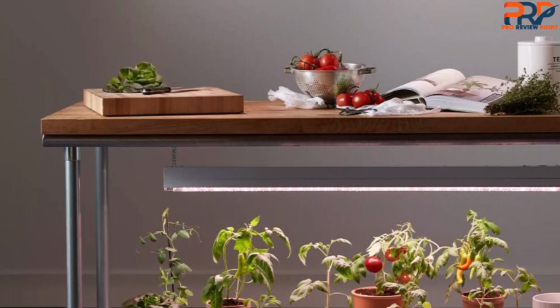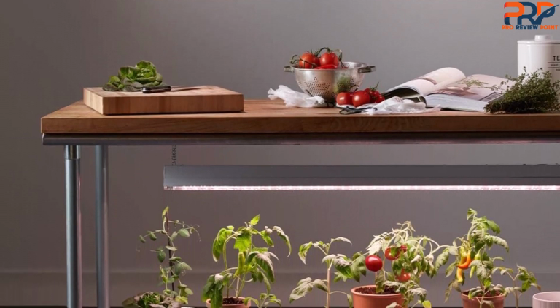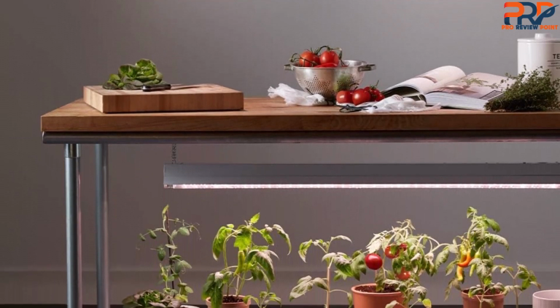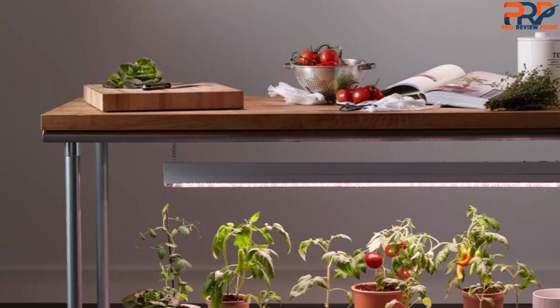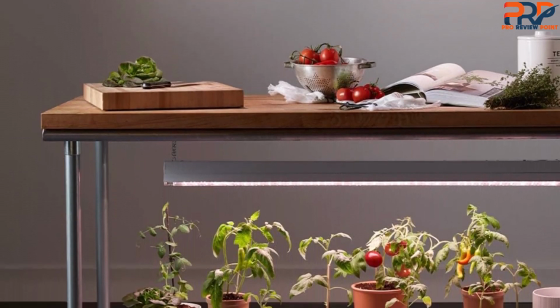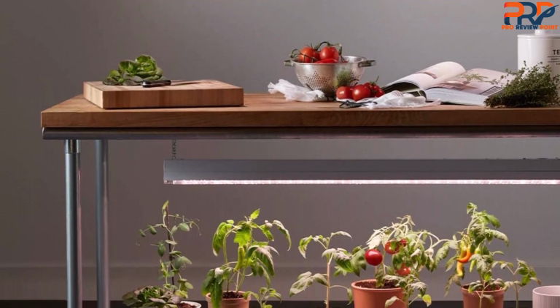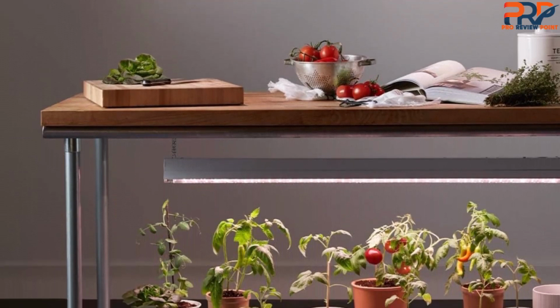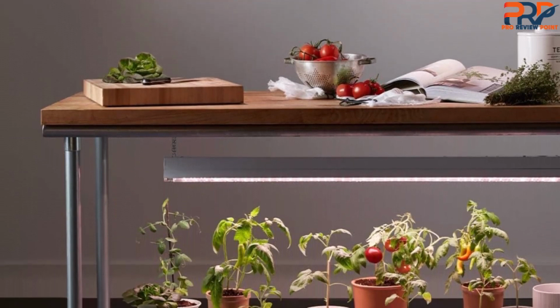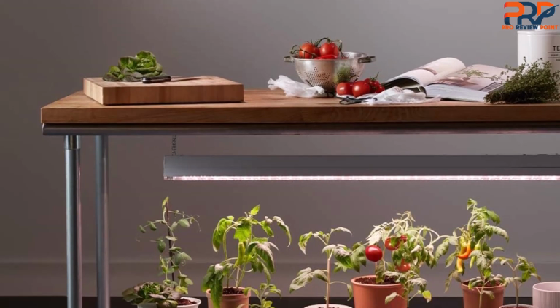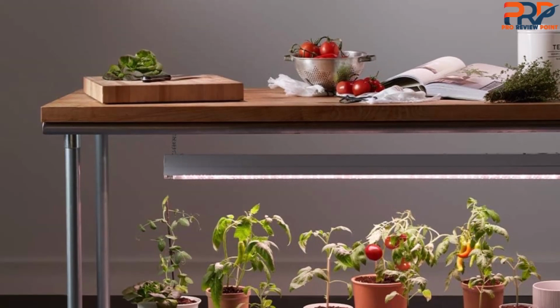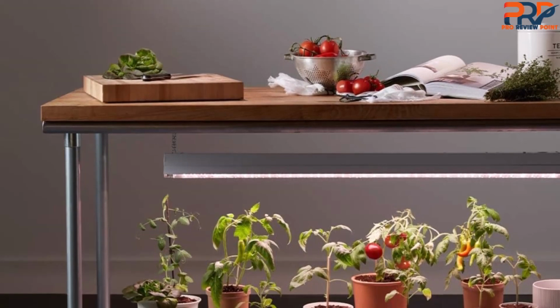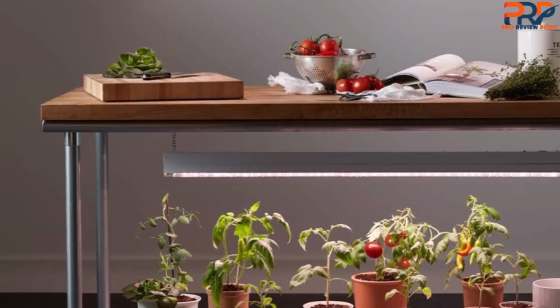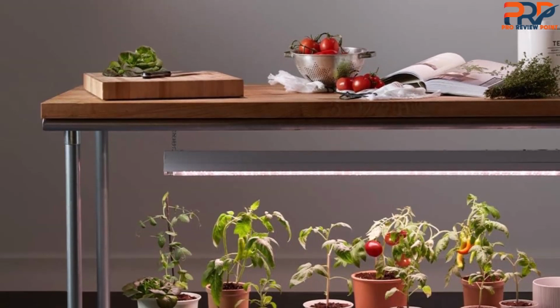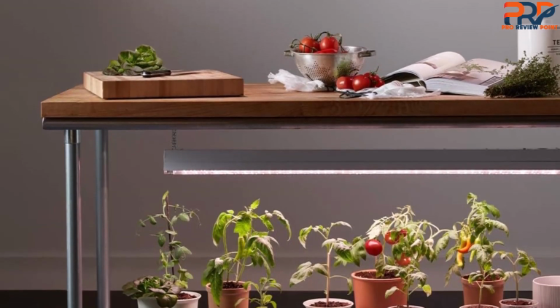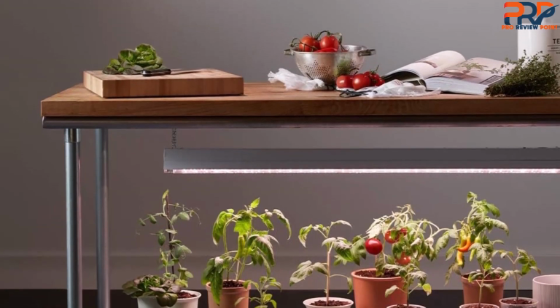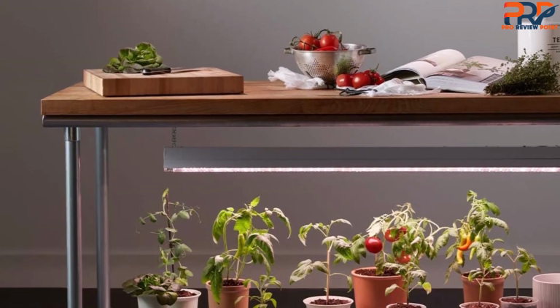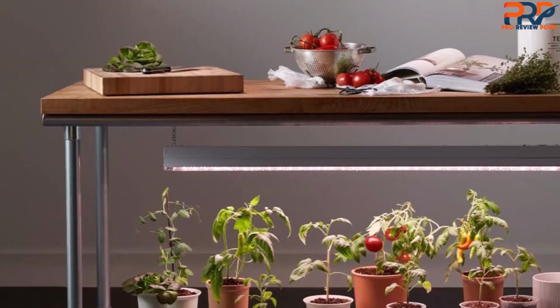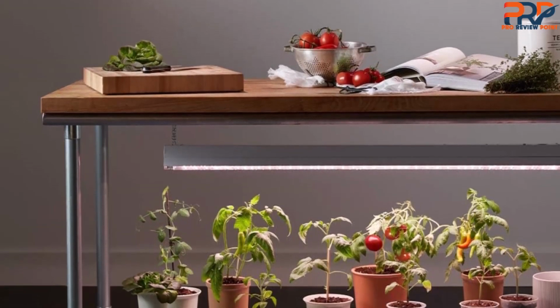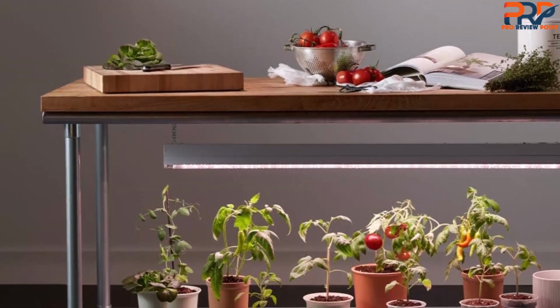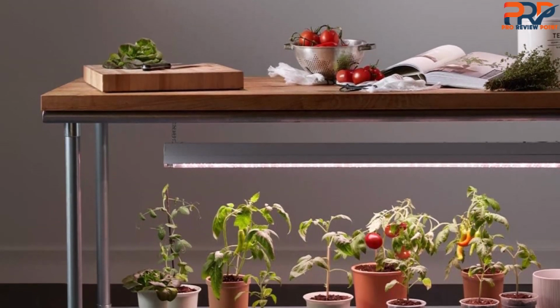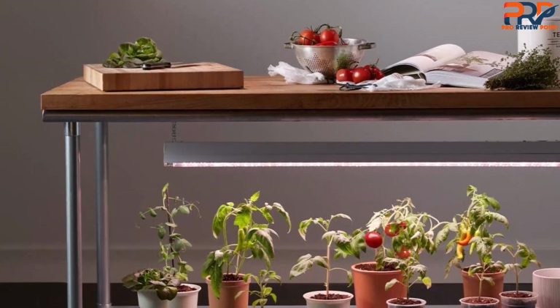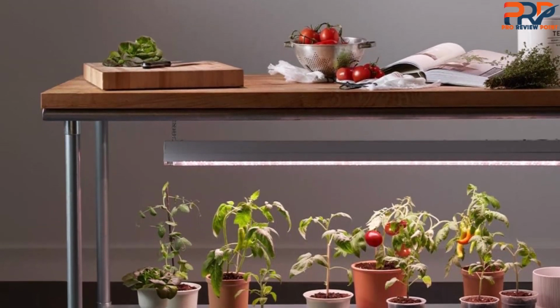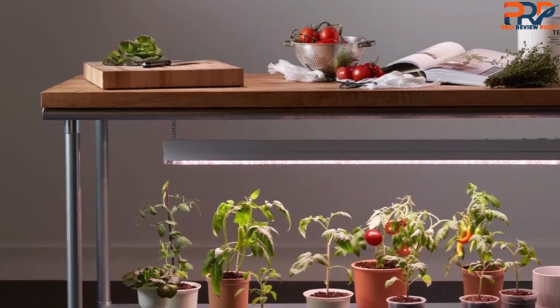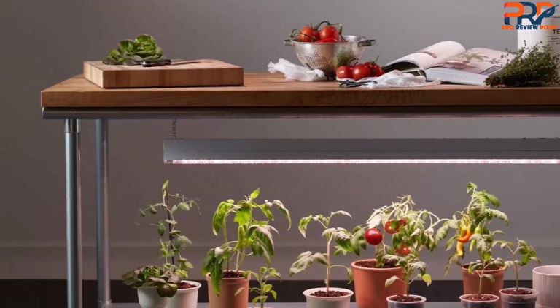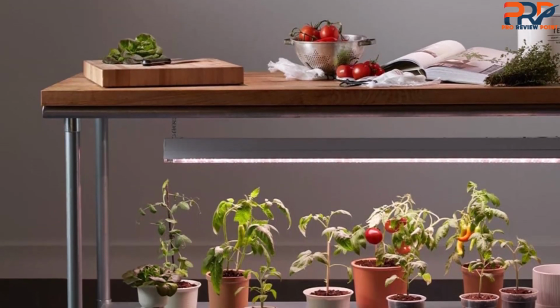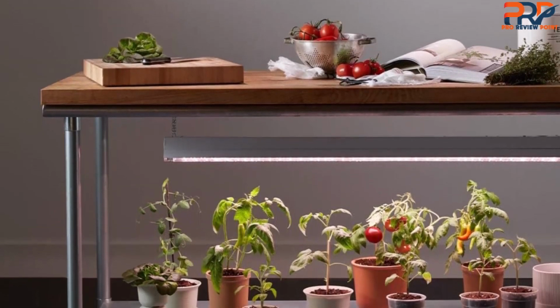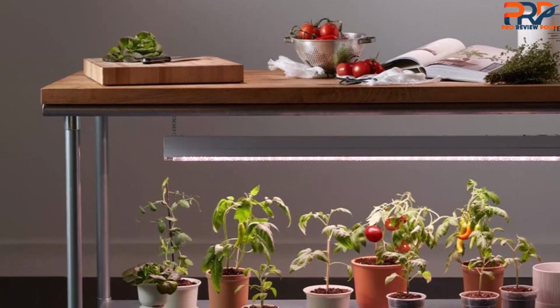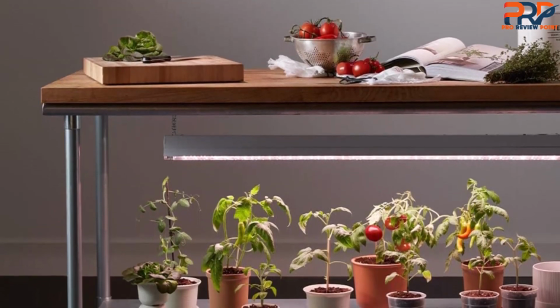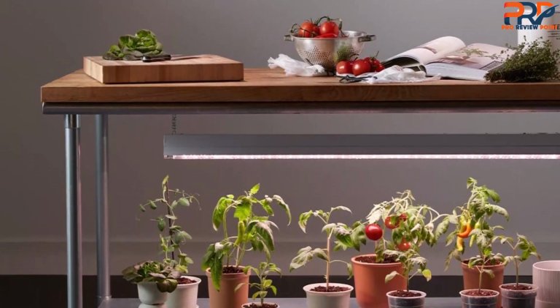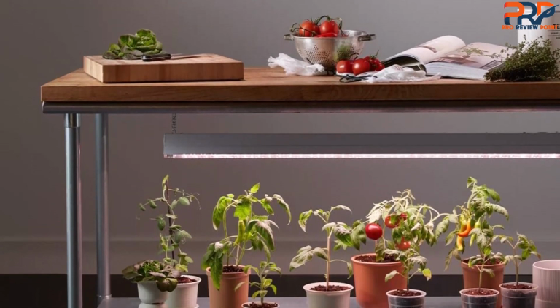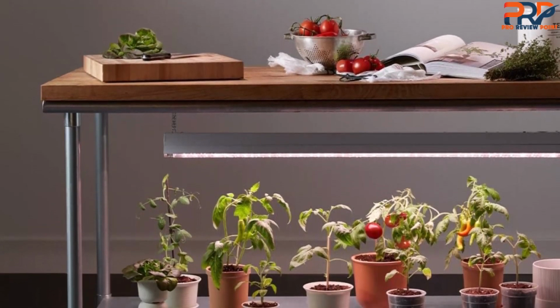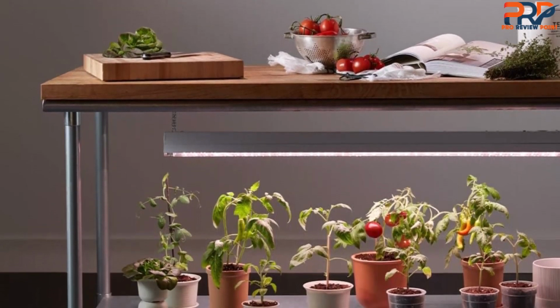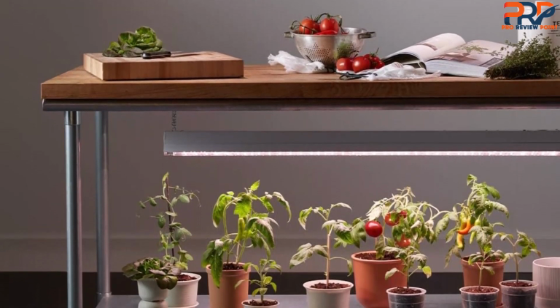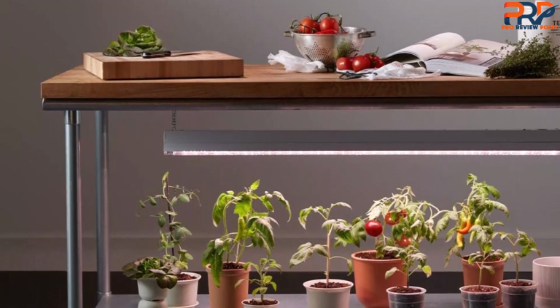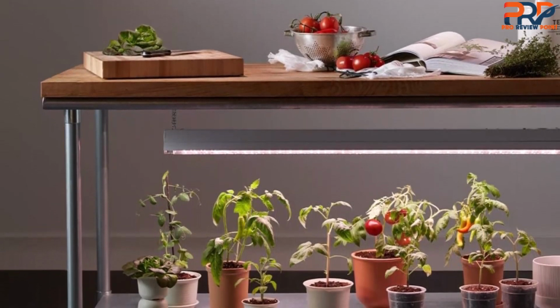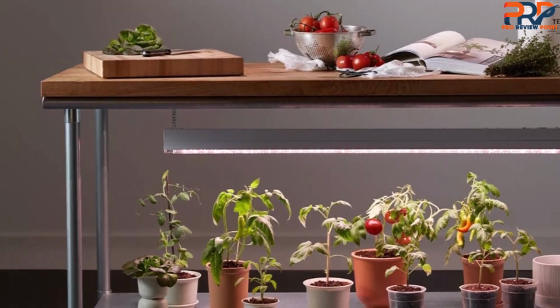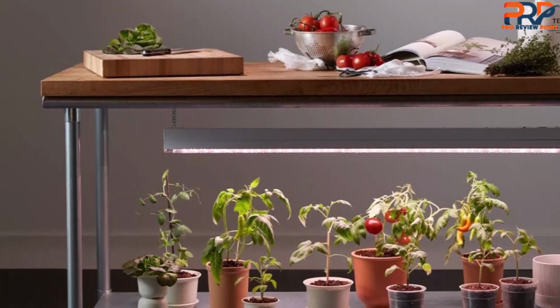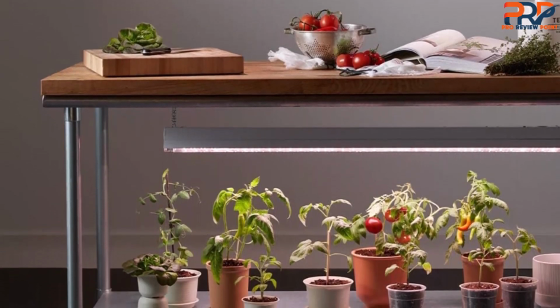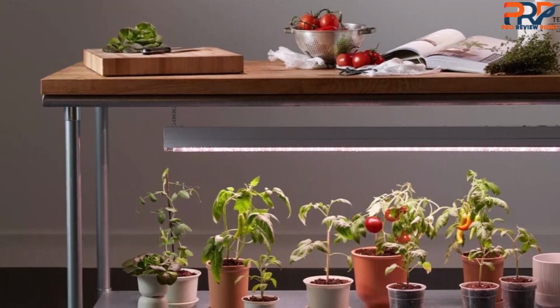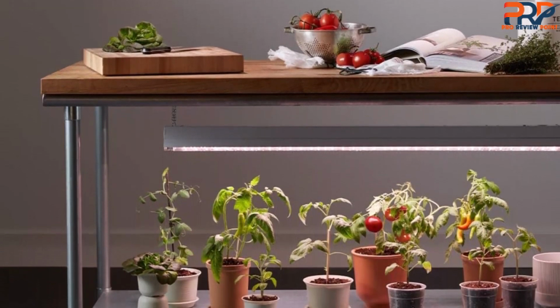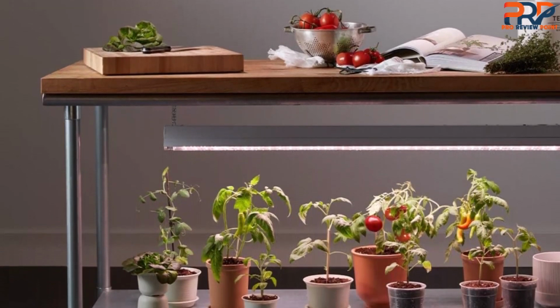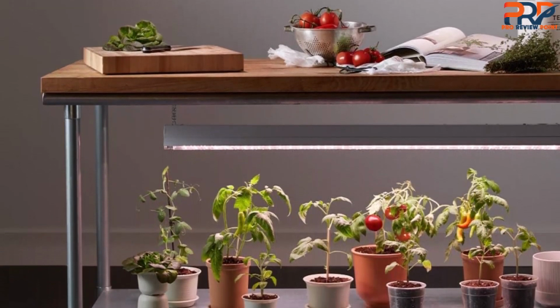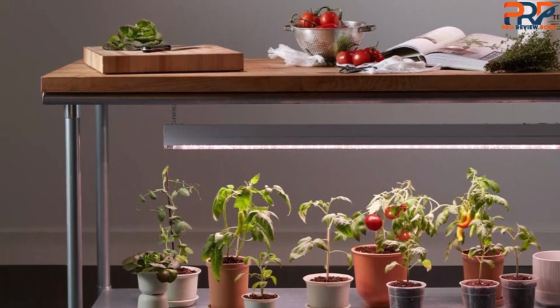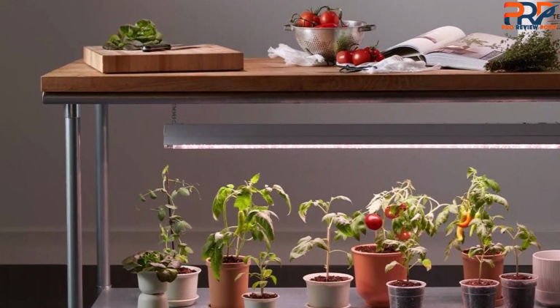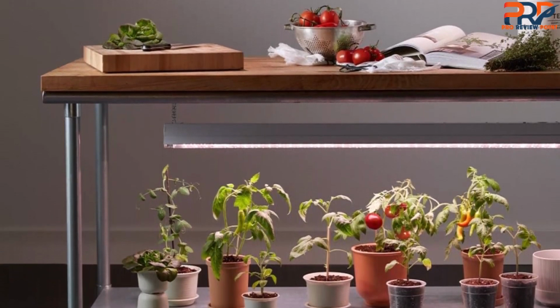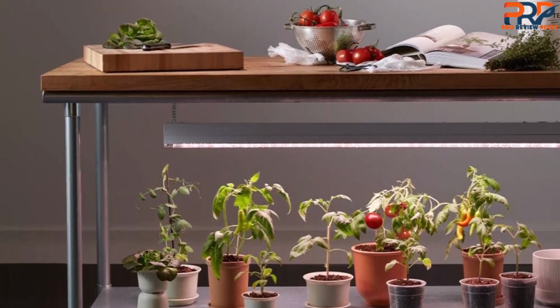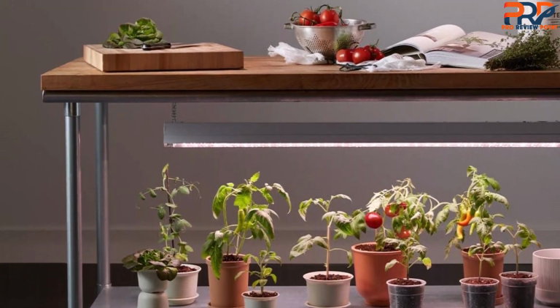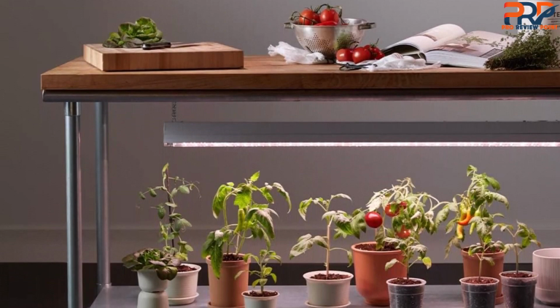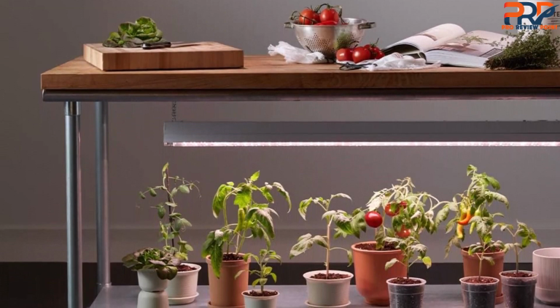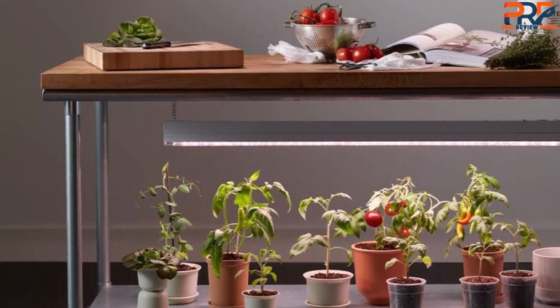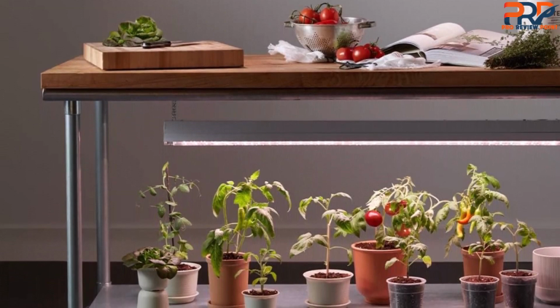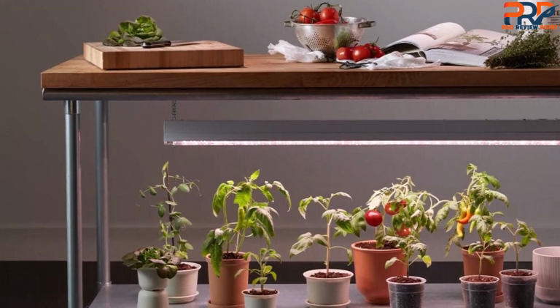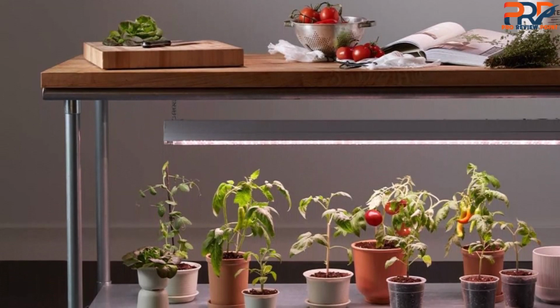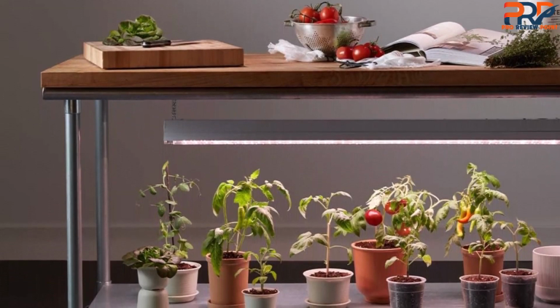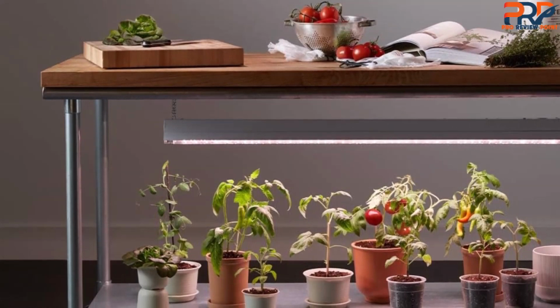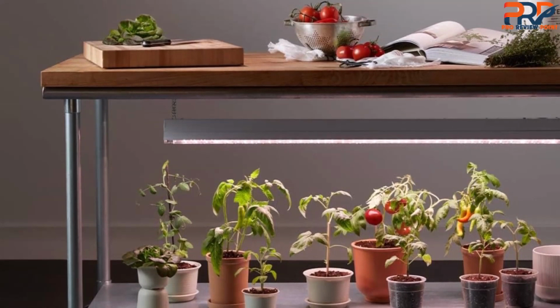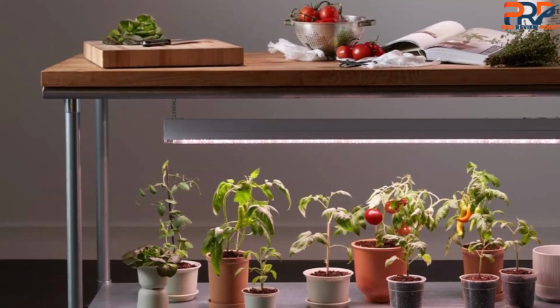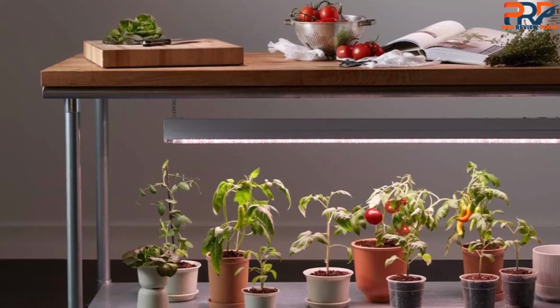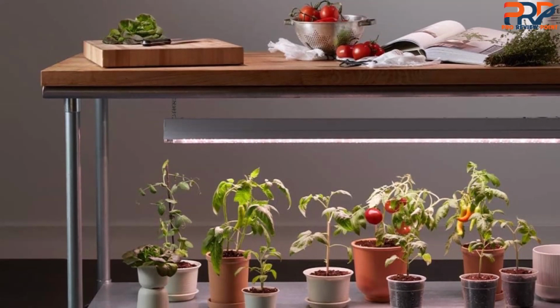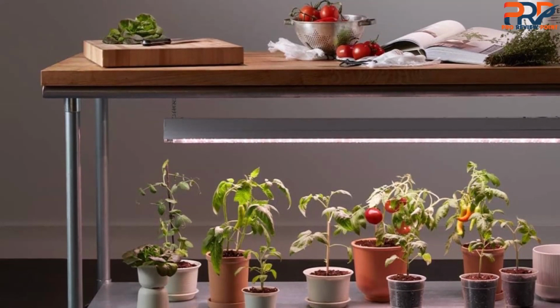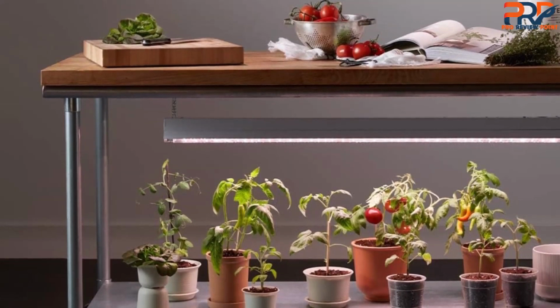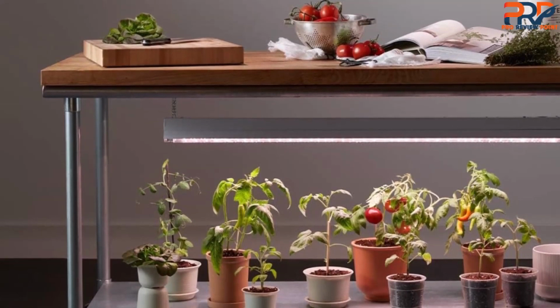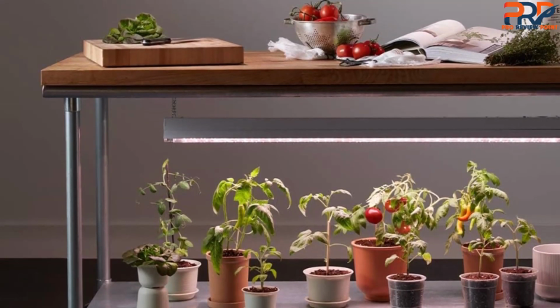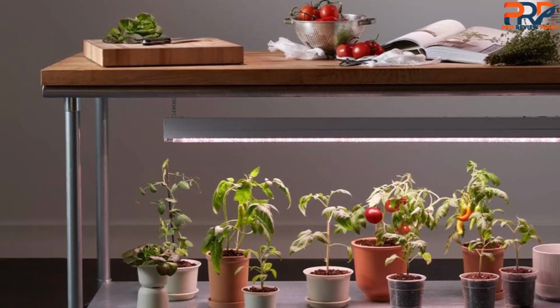However, for a simple way to provide supplemental lighting to one plant or a few small plants, this continues to be a great choice.